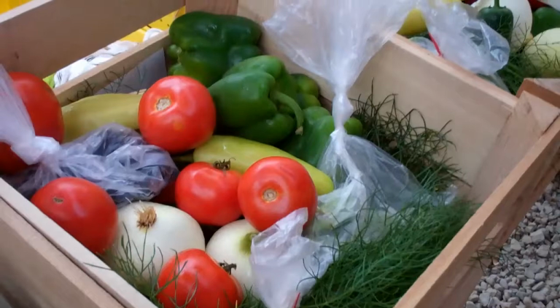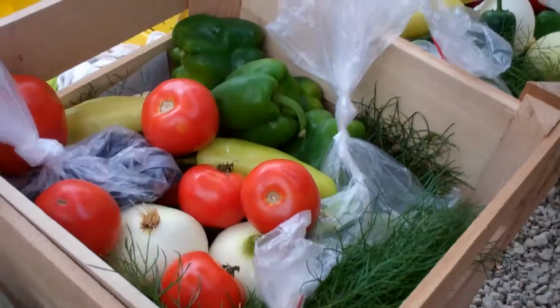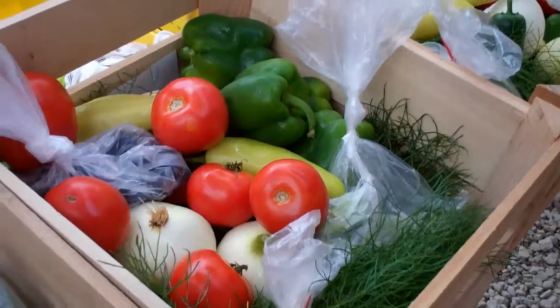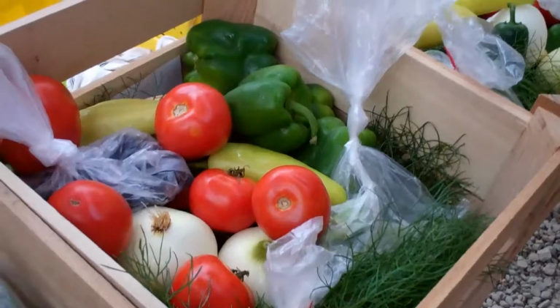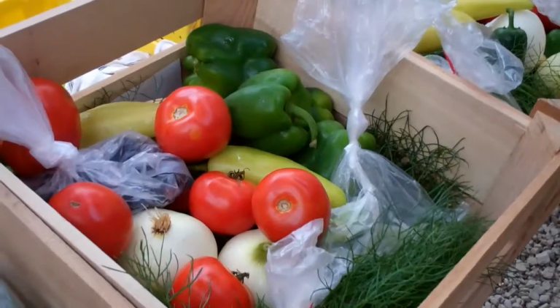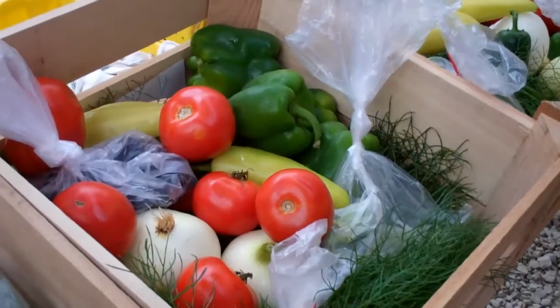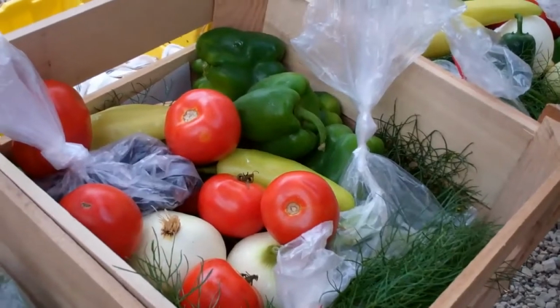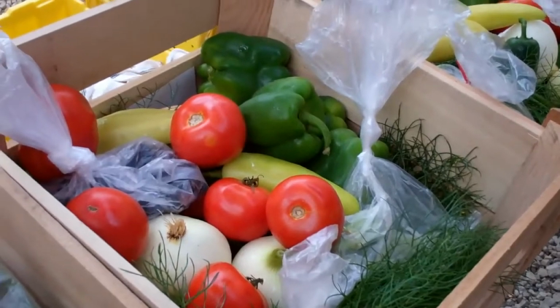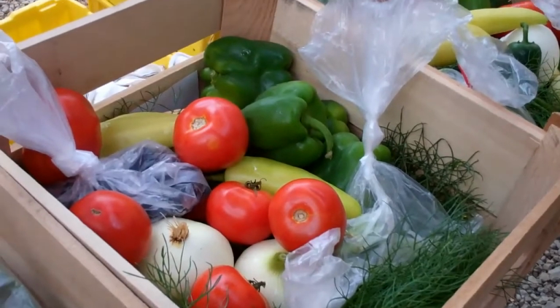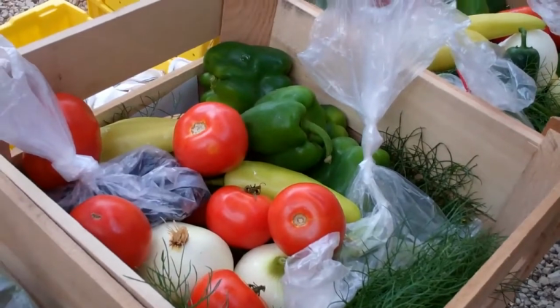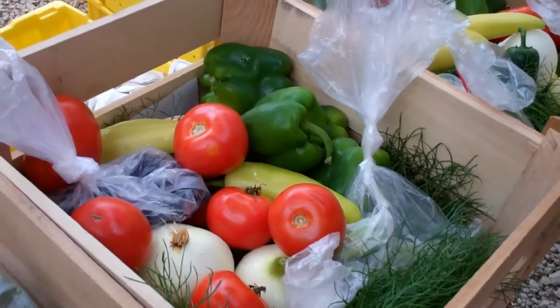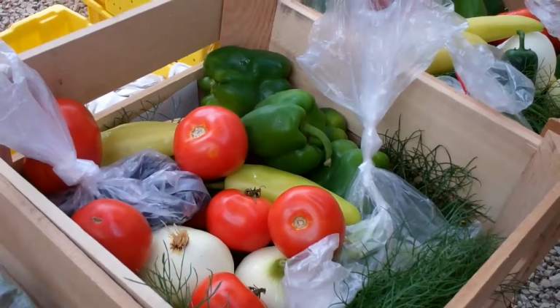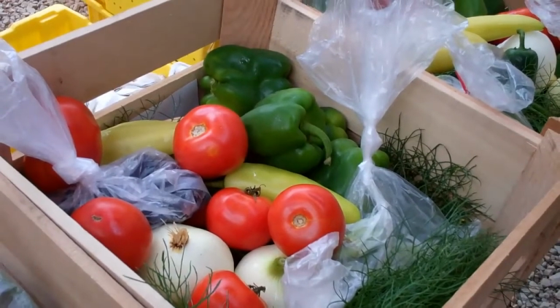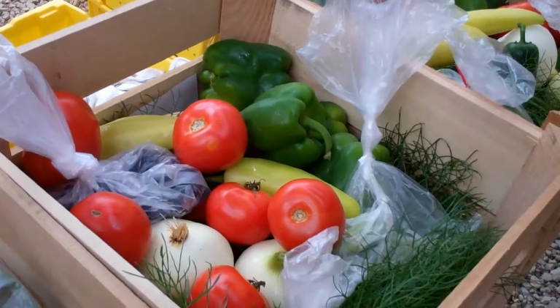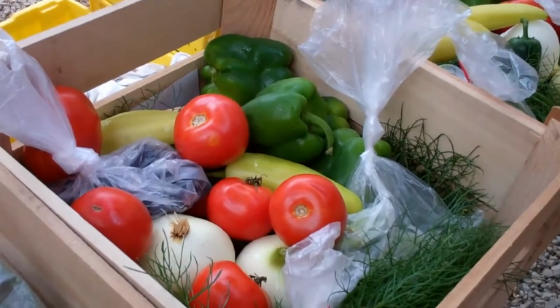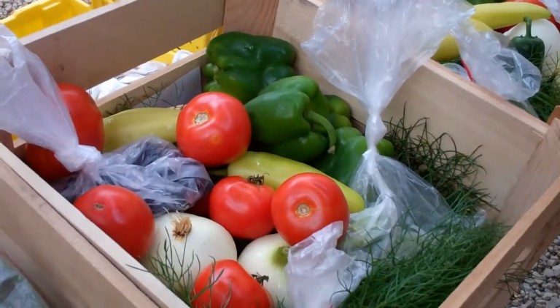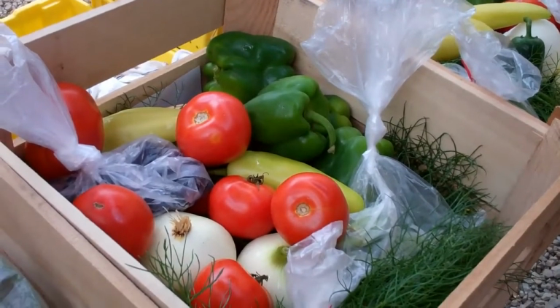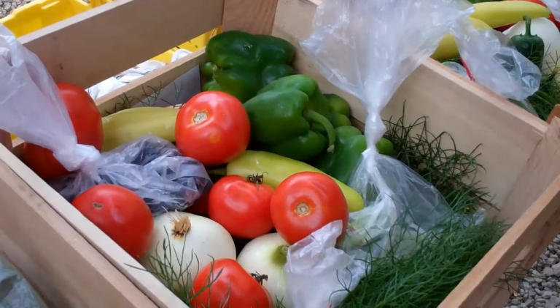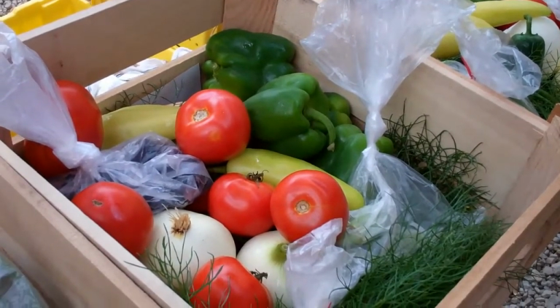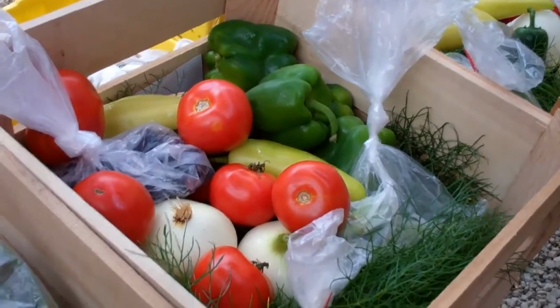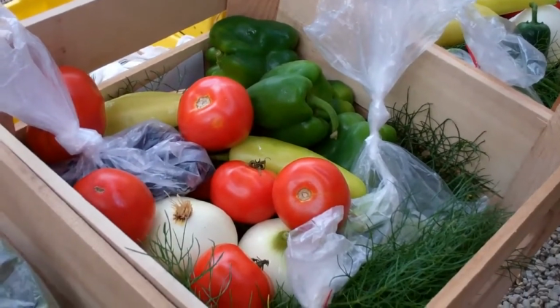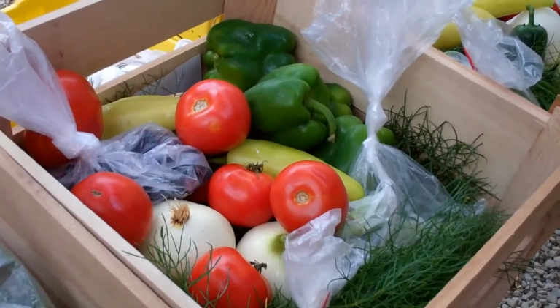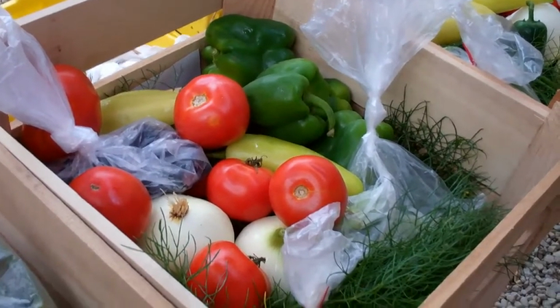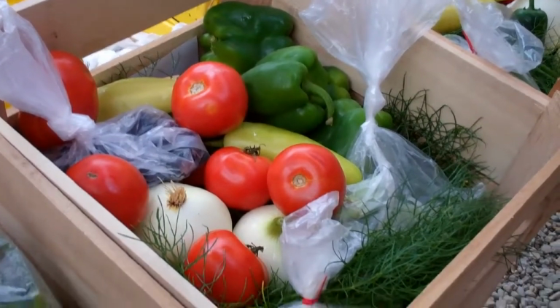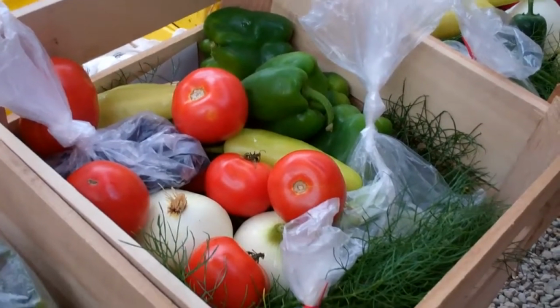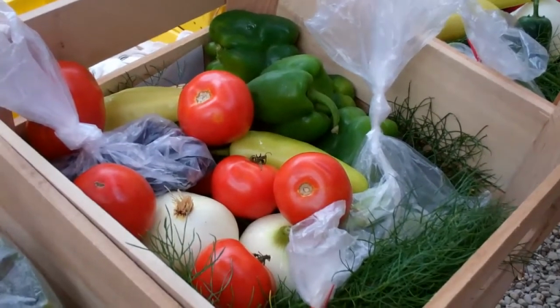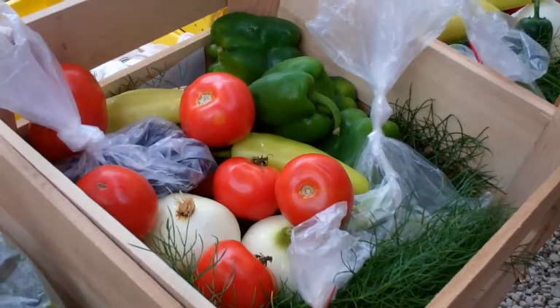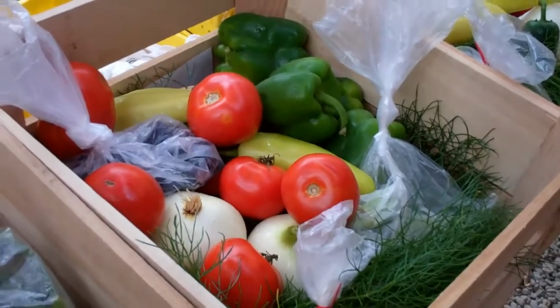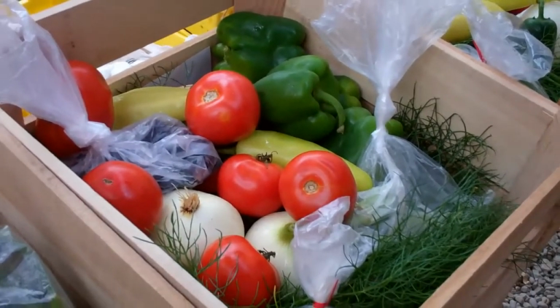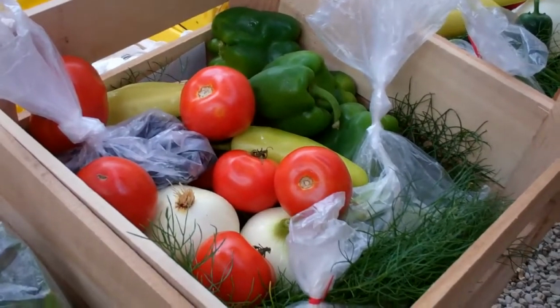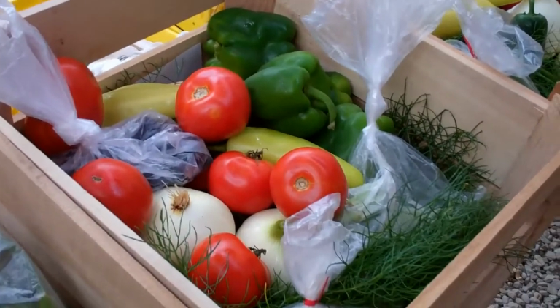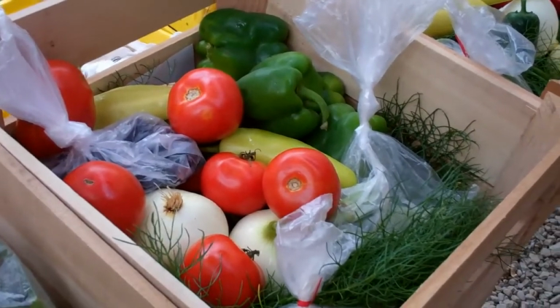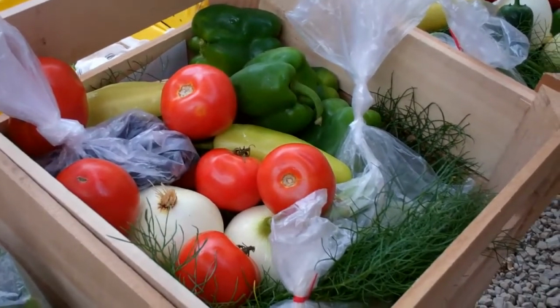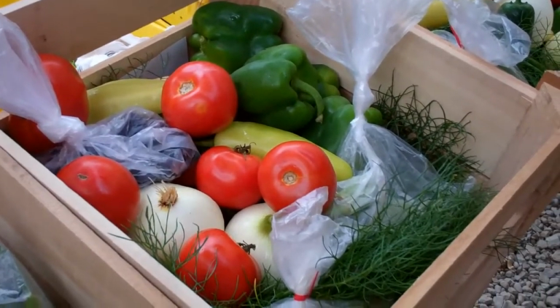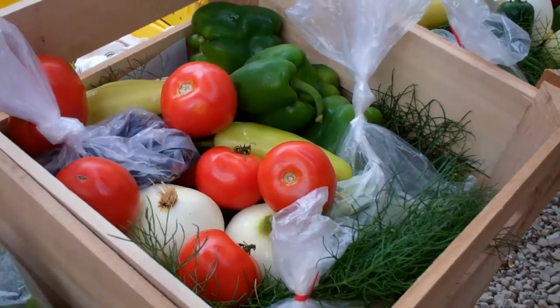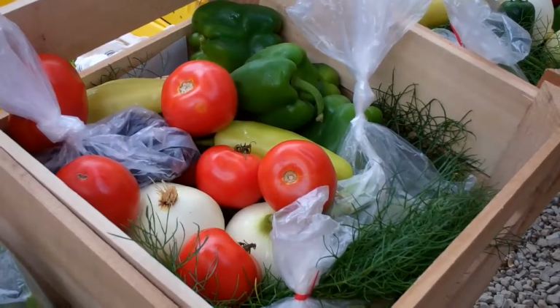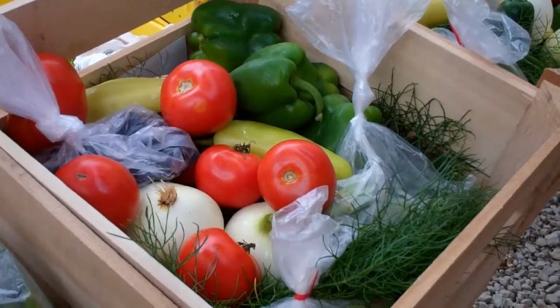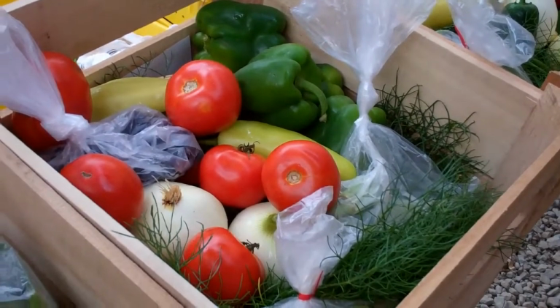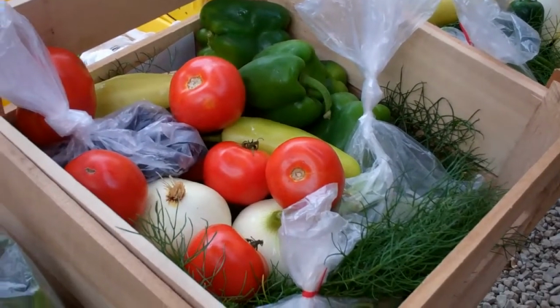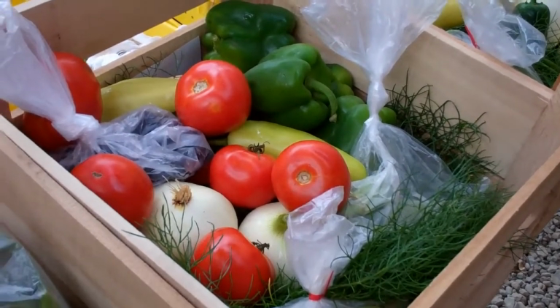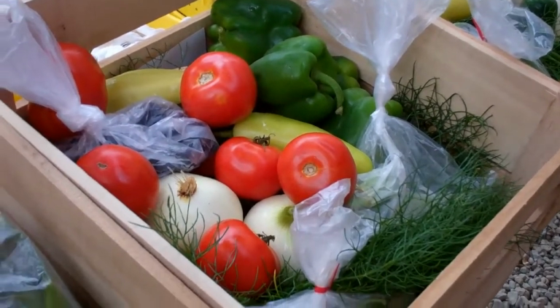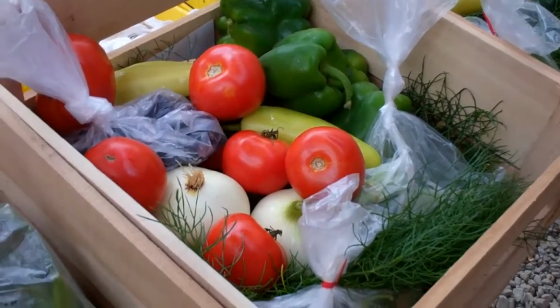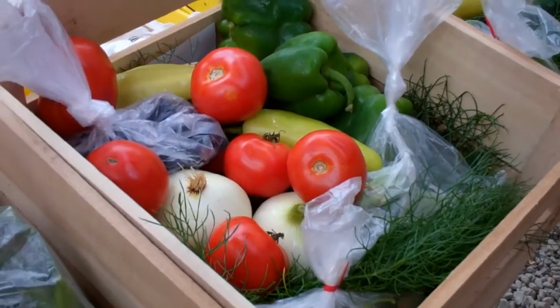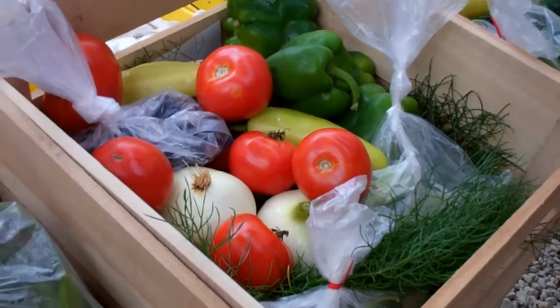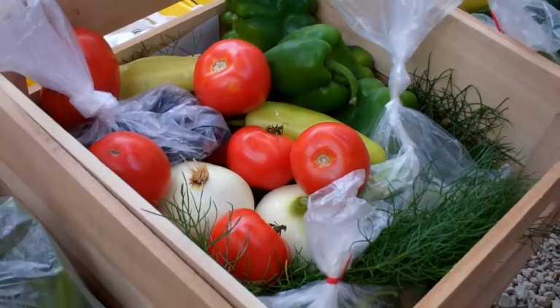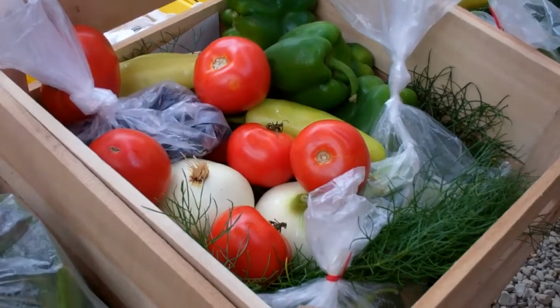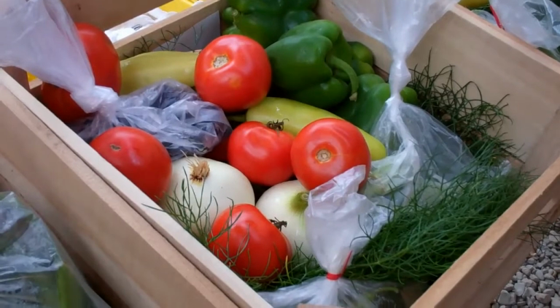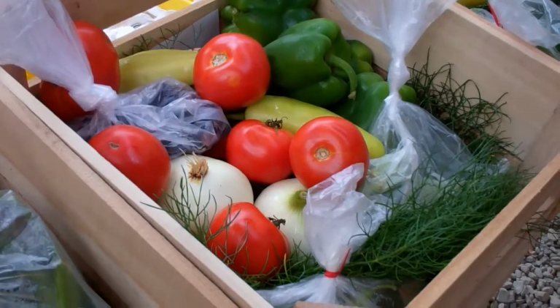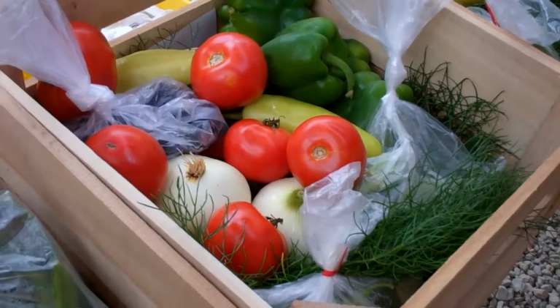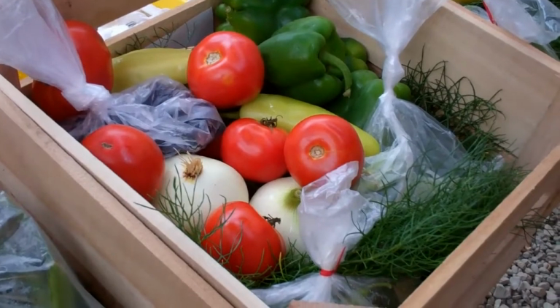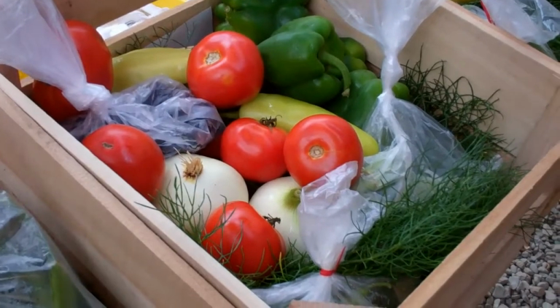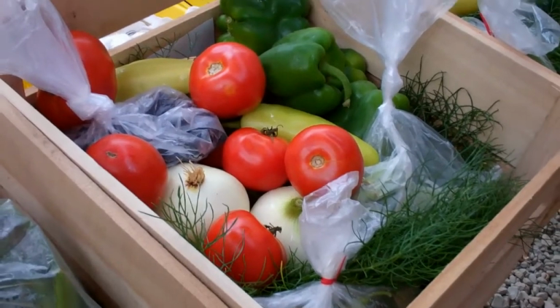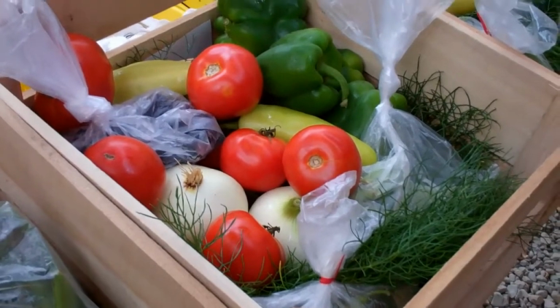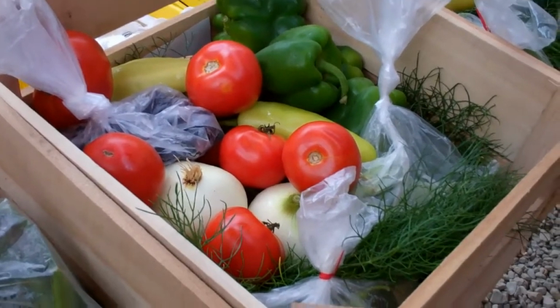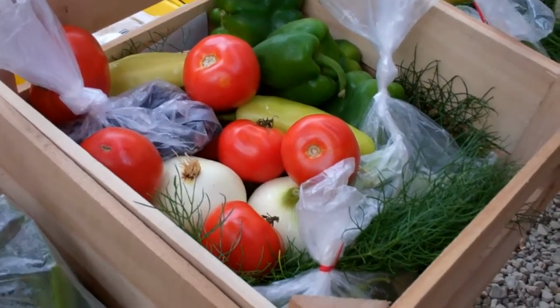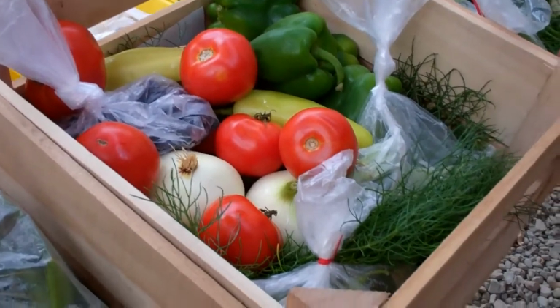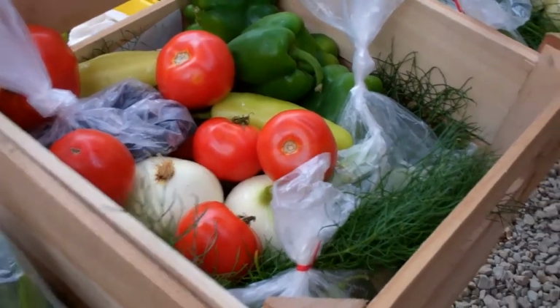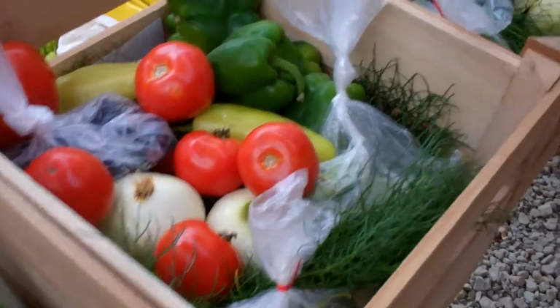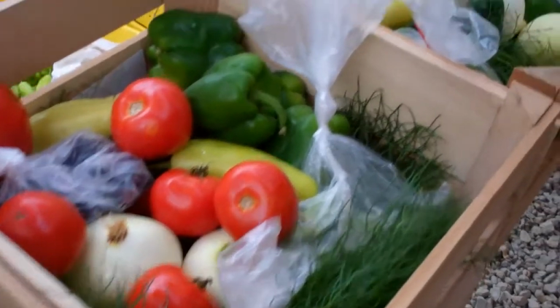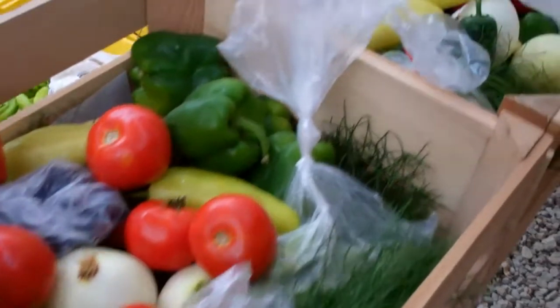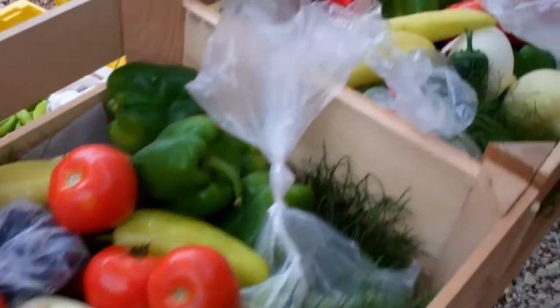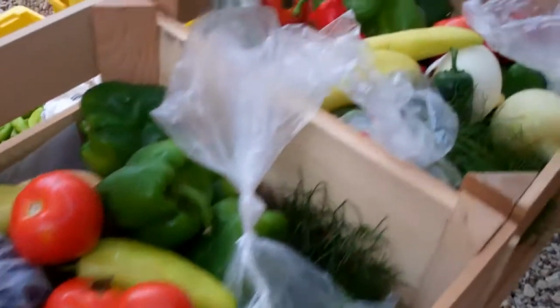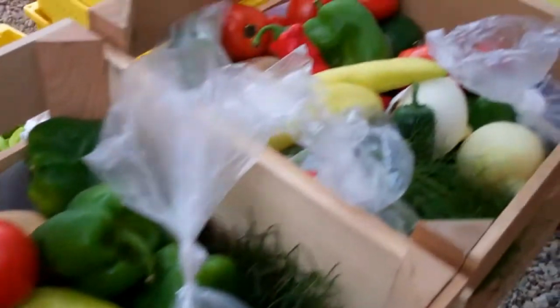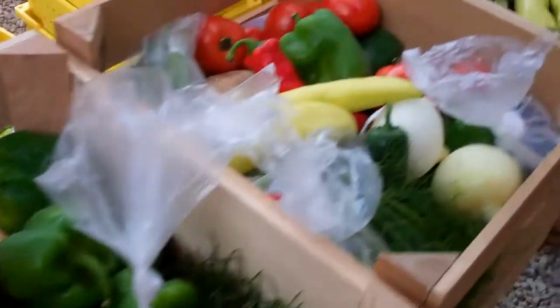Week 10 of Edible Earth Farm CSA. We're halfway through our CSA. This is a large share.